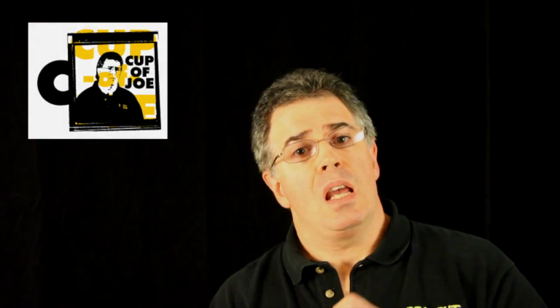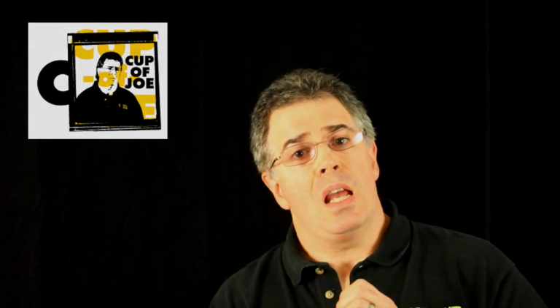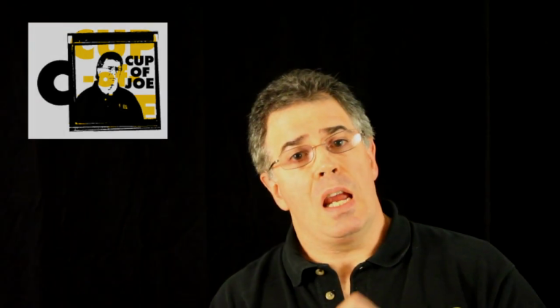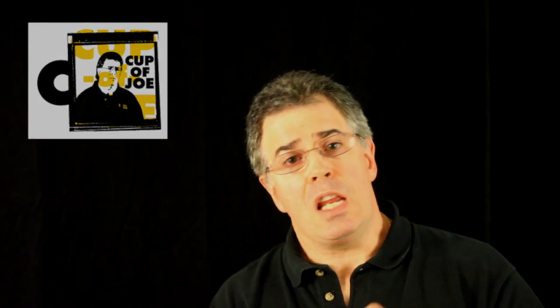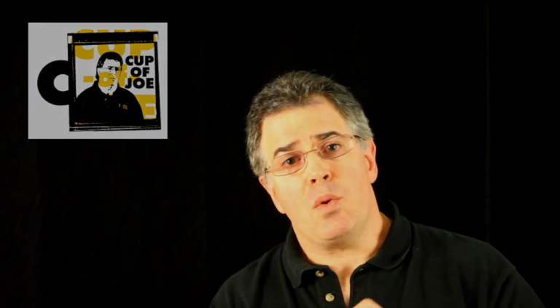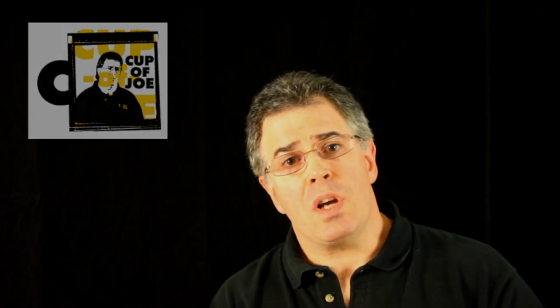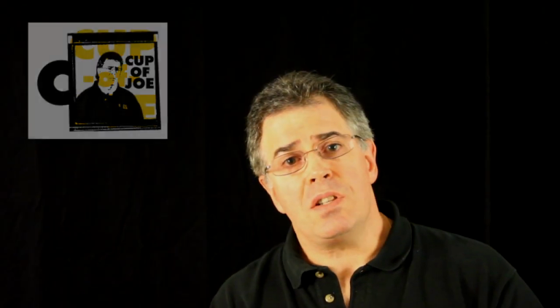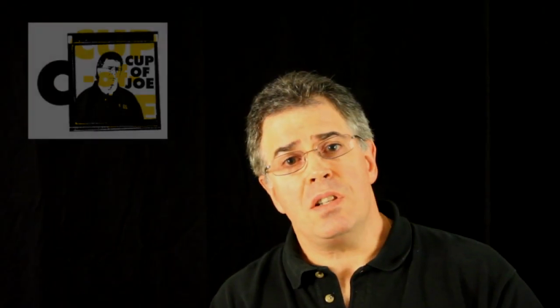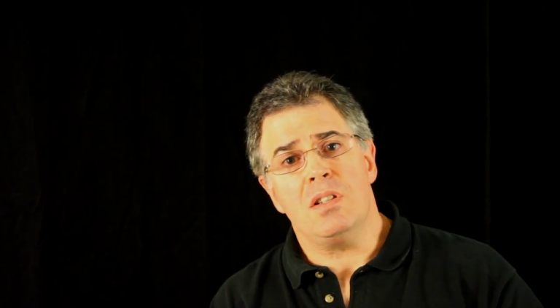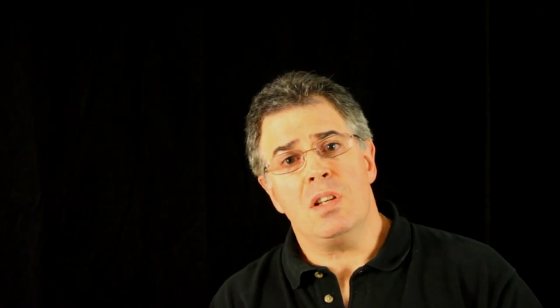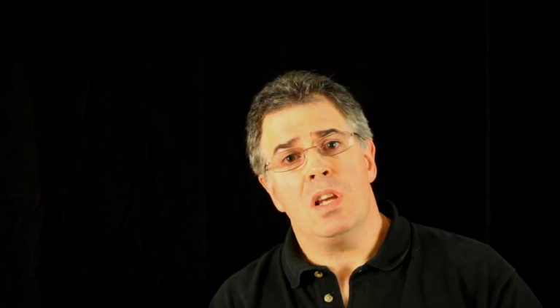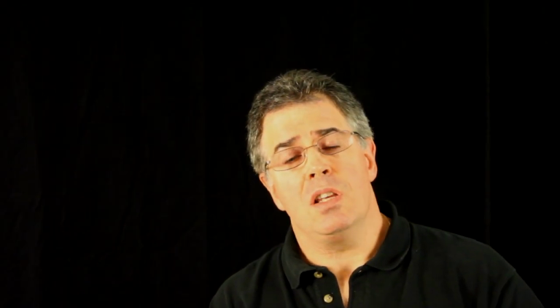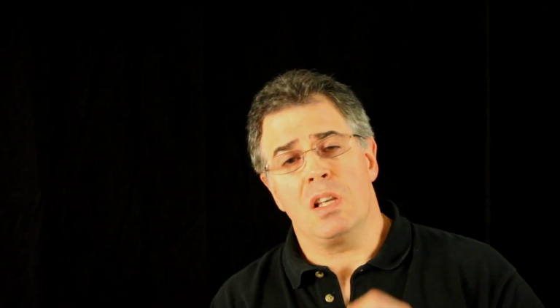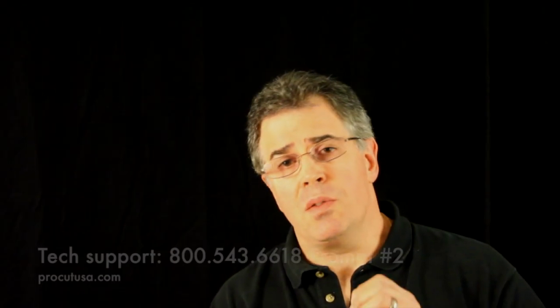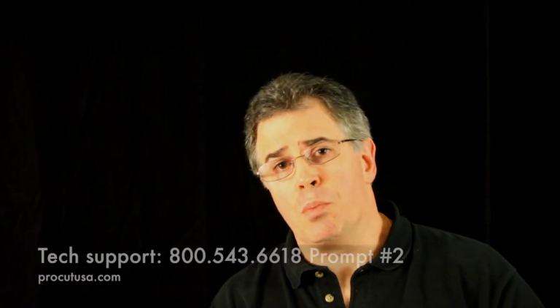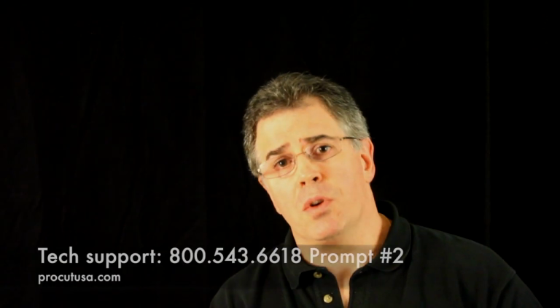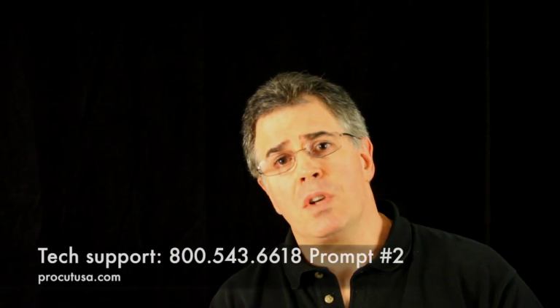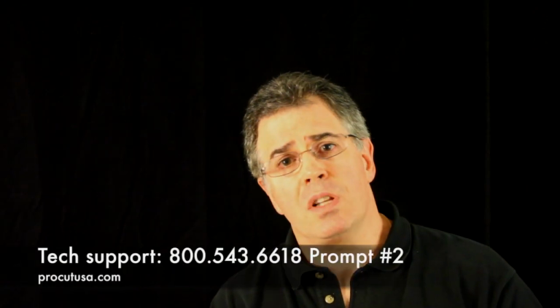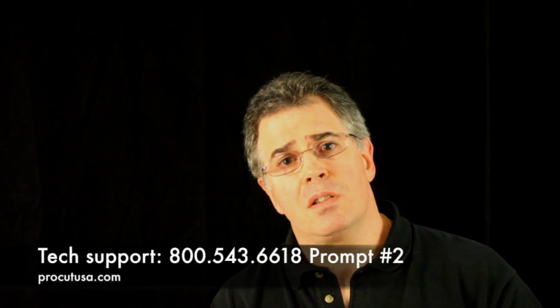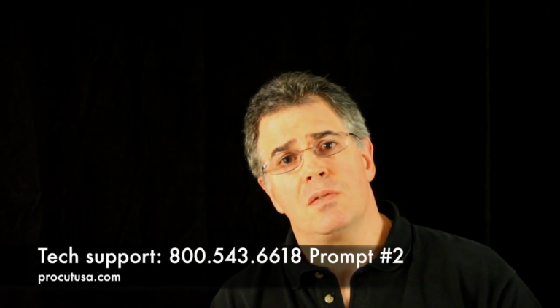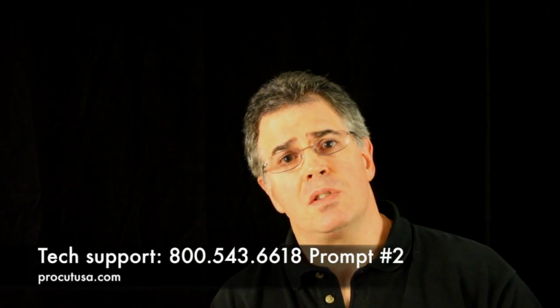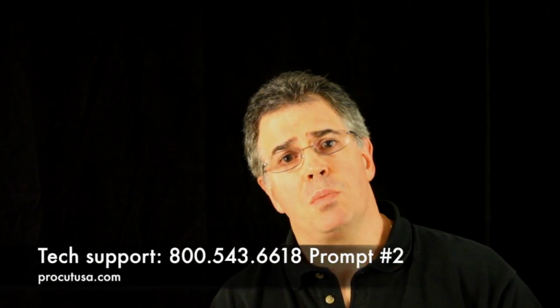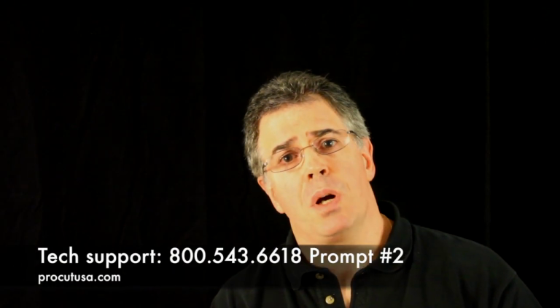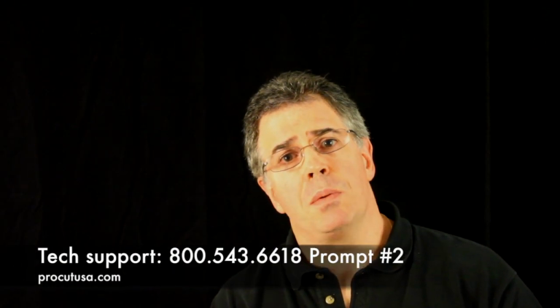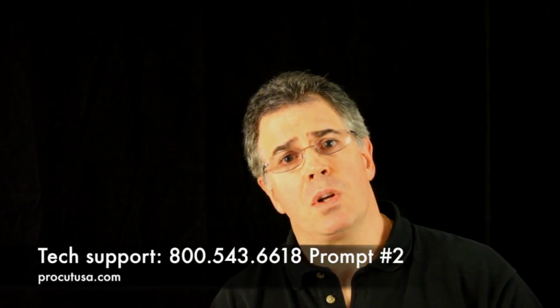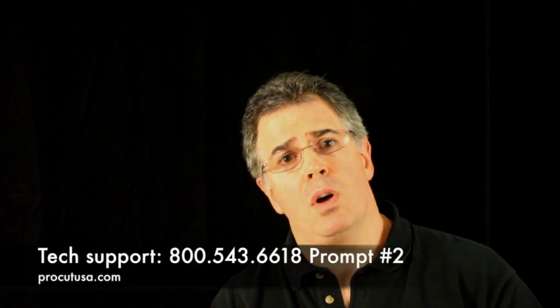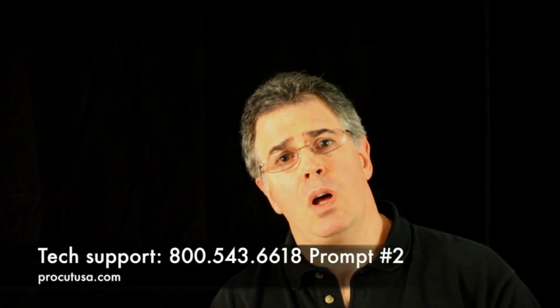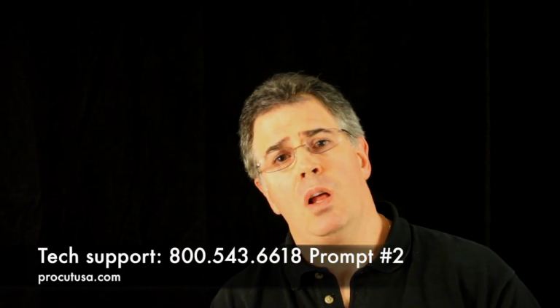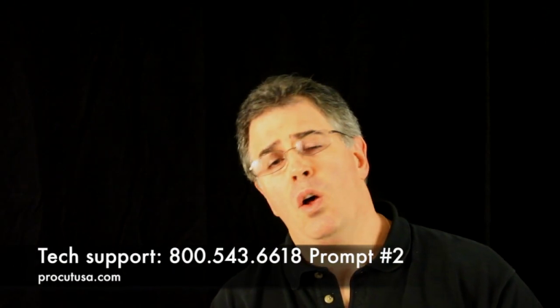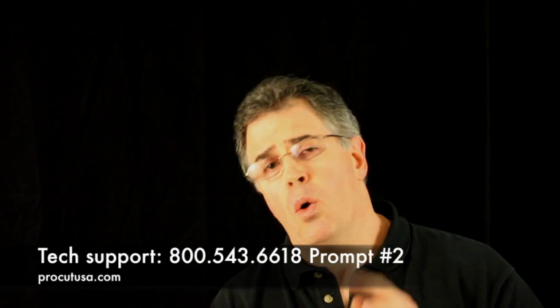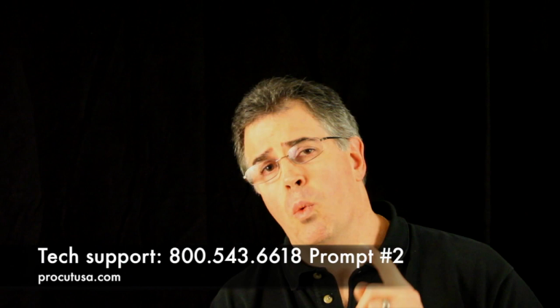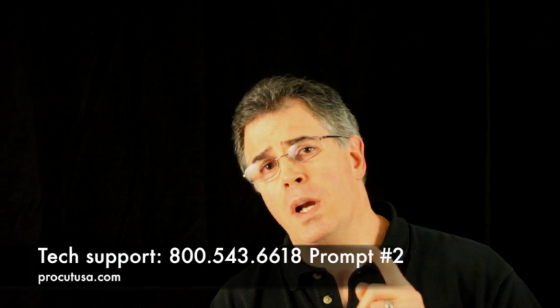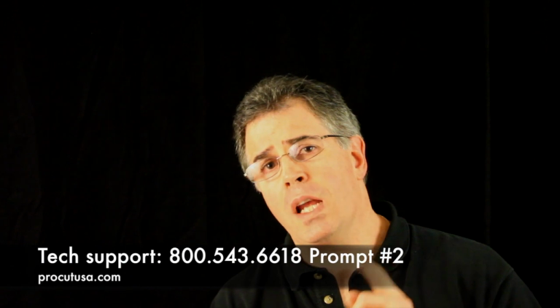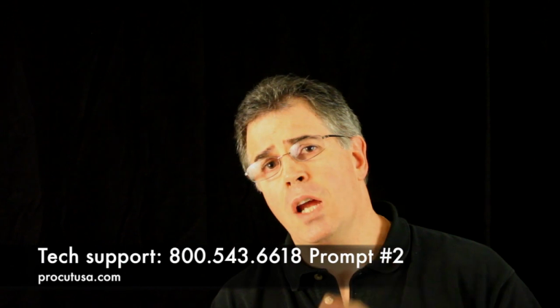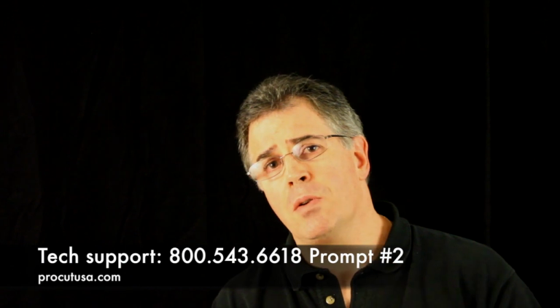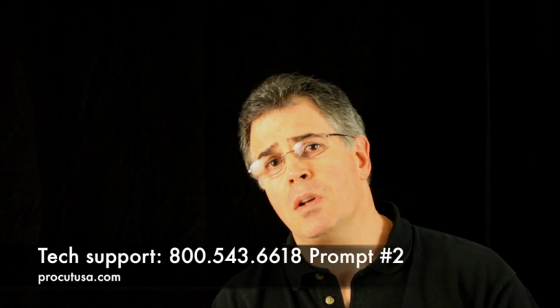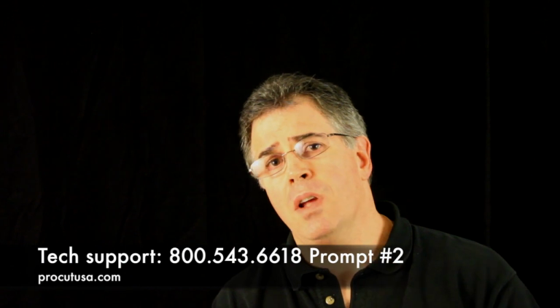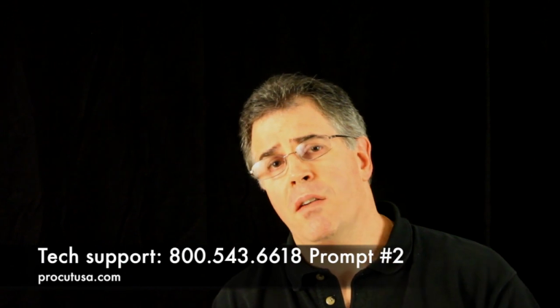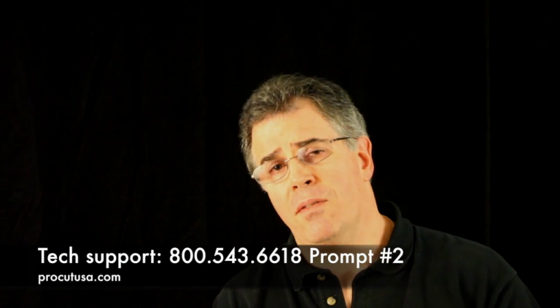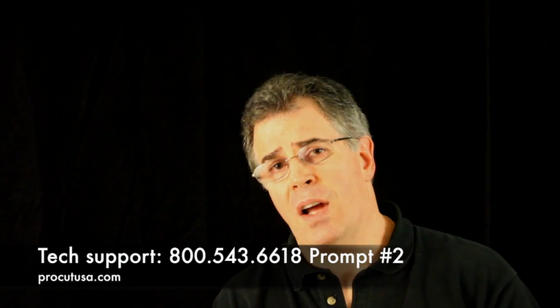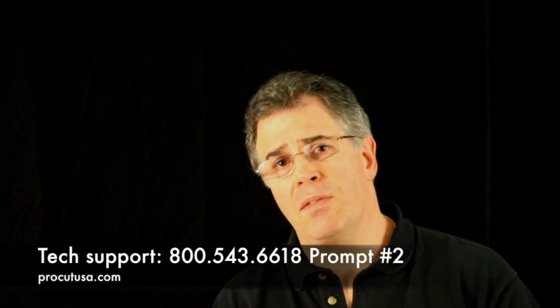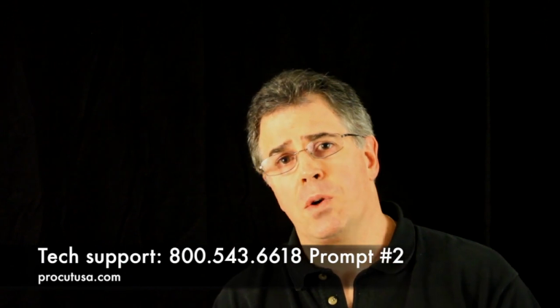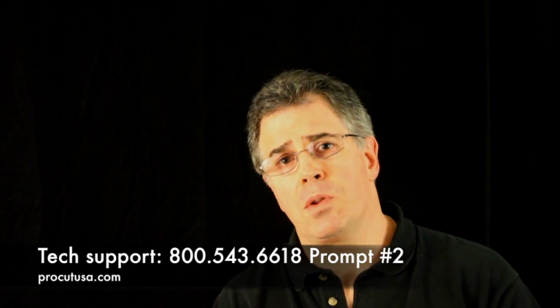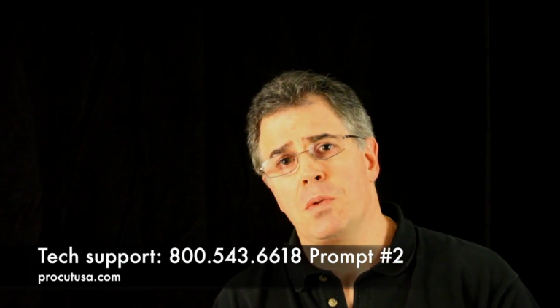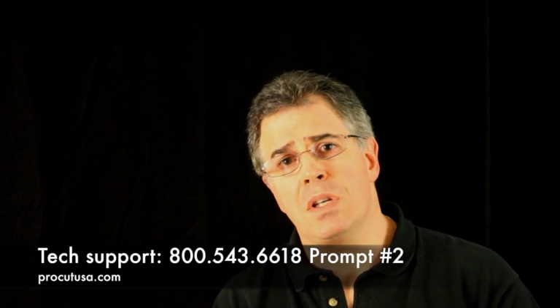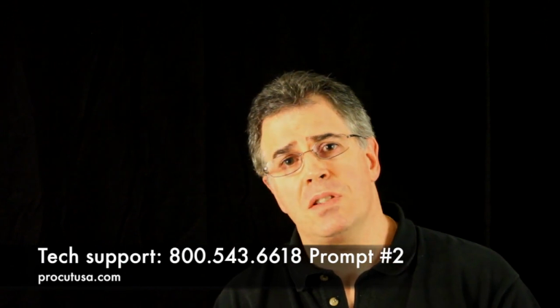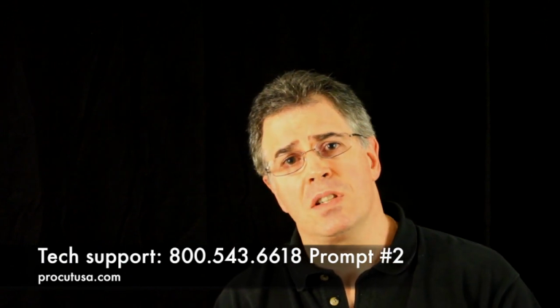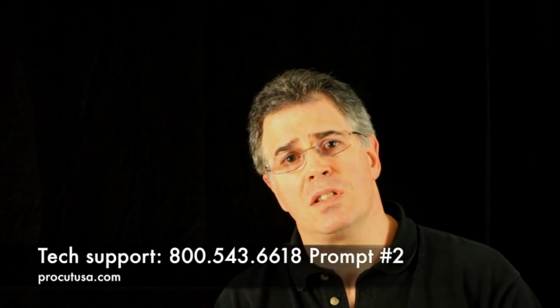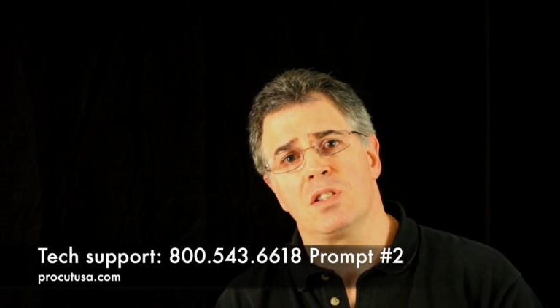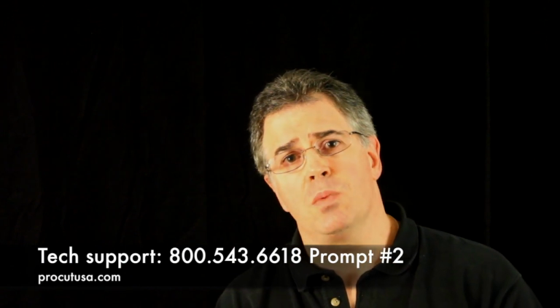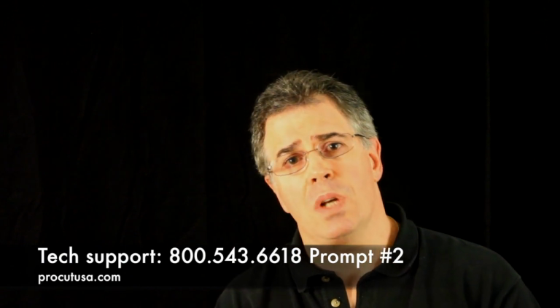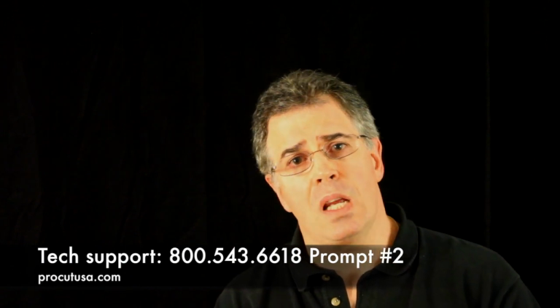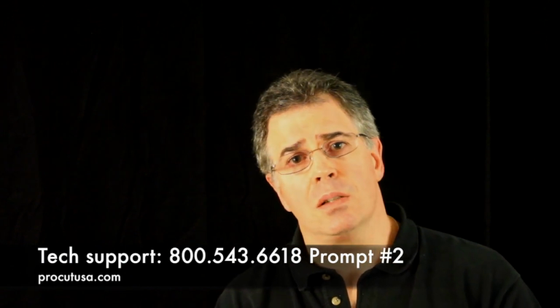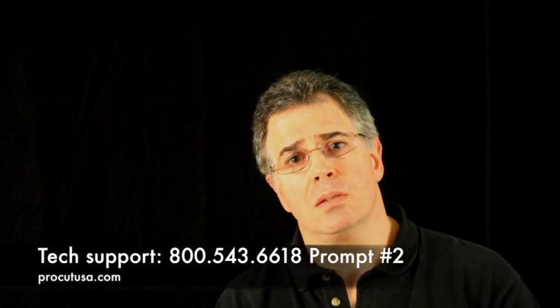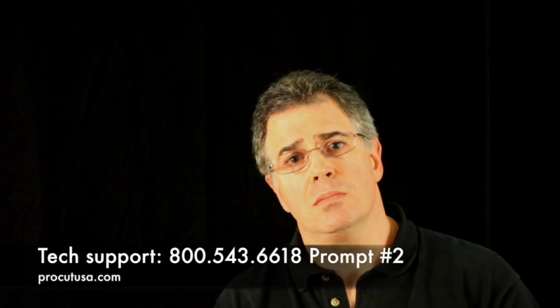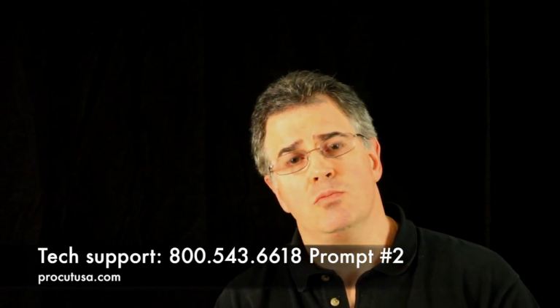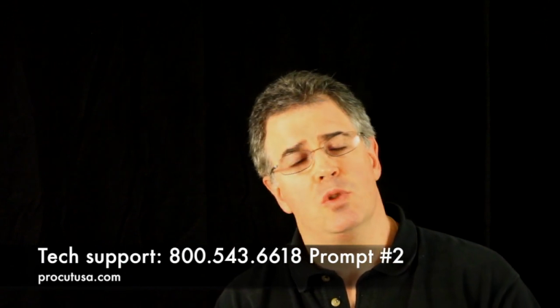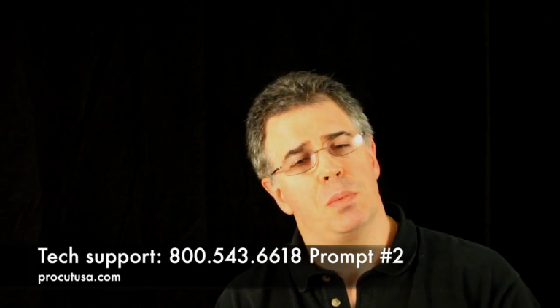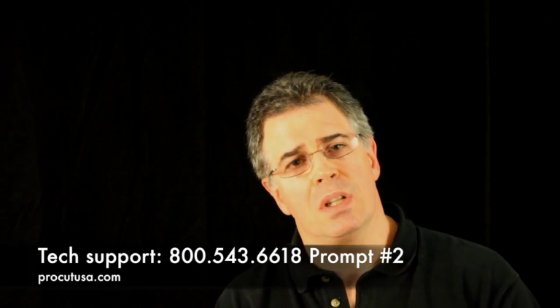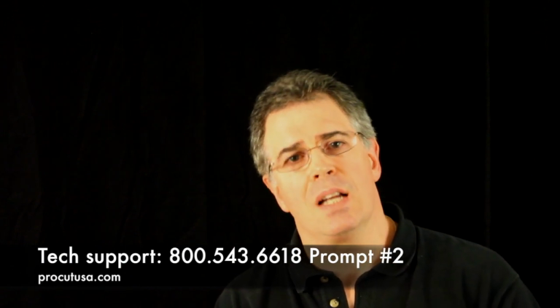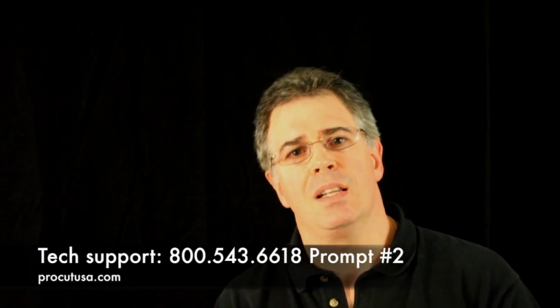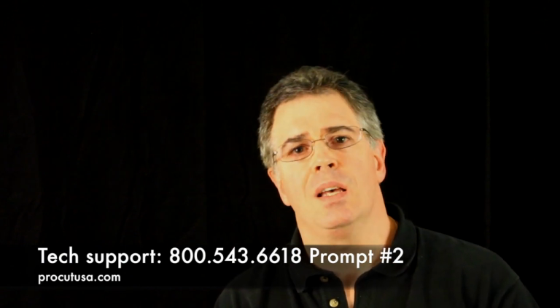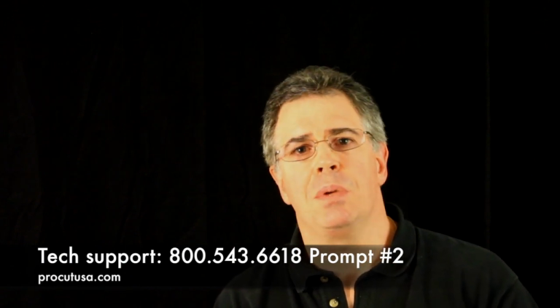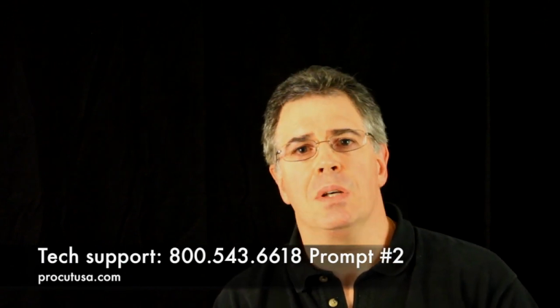Any questions, you give the Pro Cut Service Department a call: 1-800-543-6618. We'll be glad to help you.